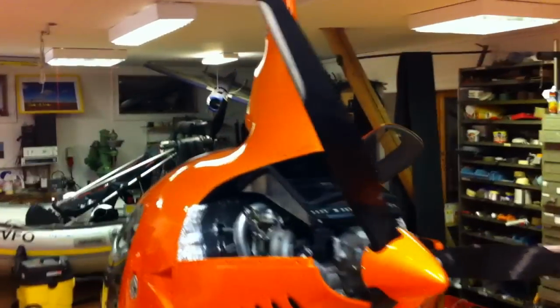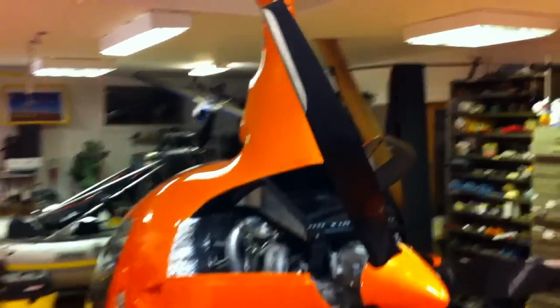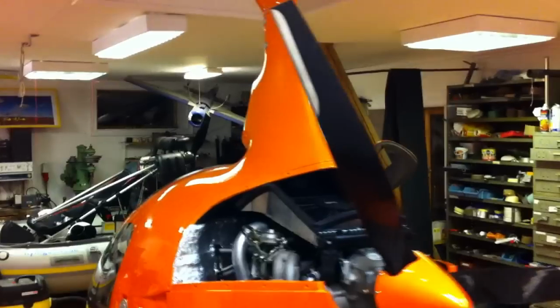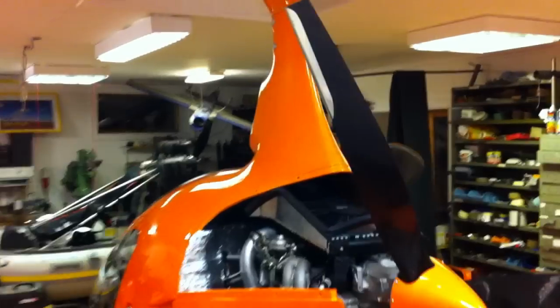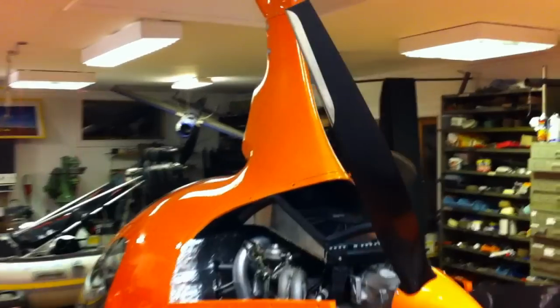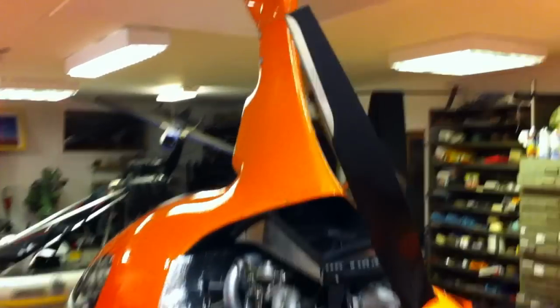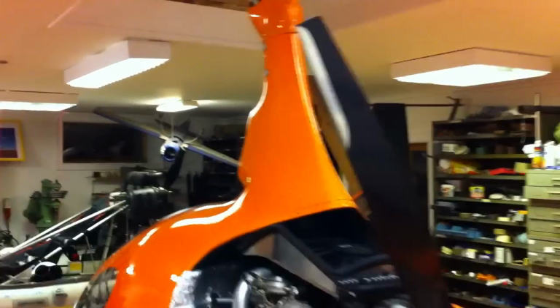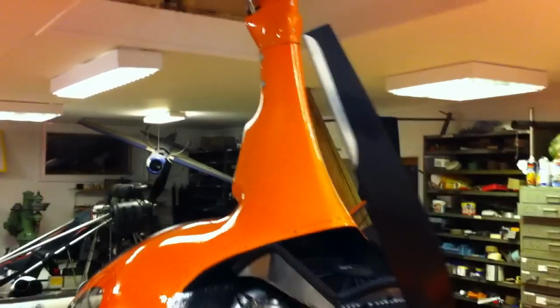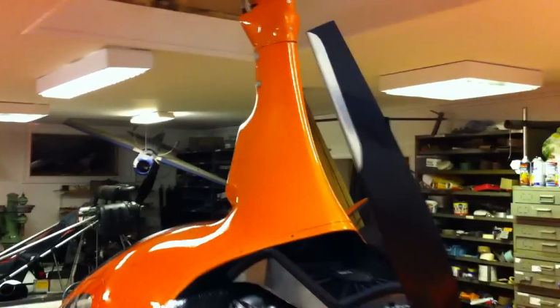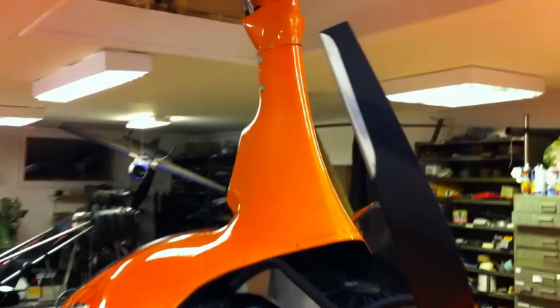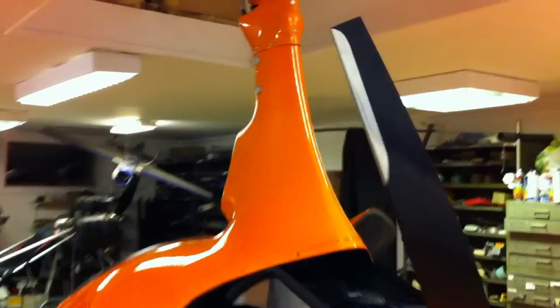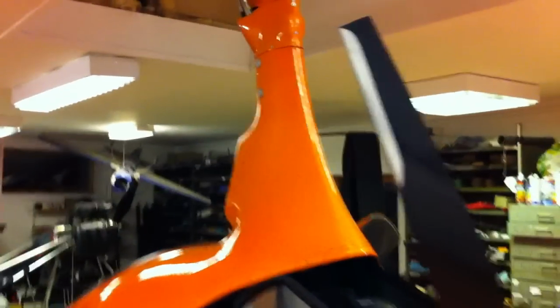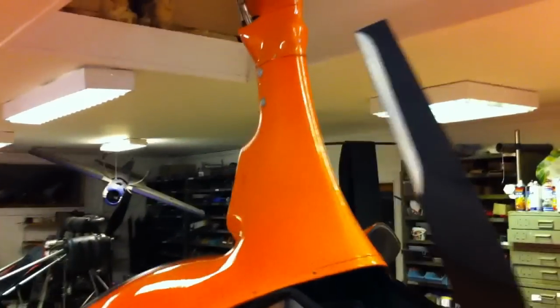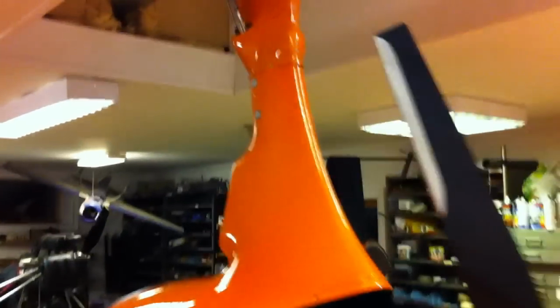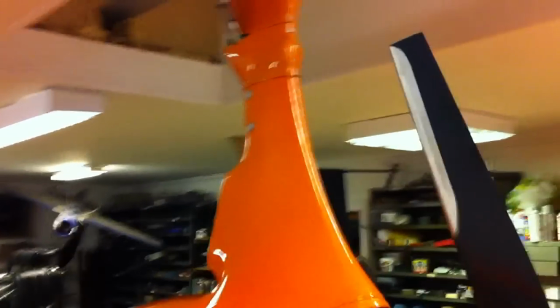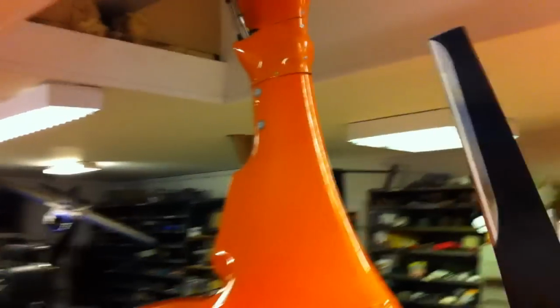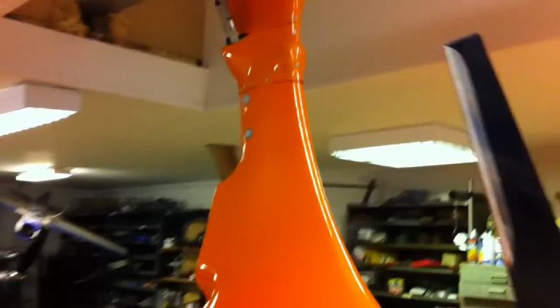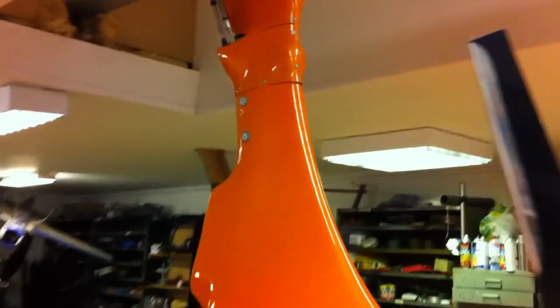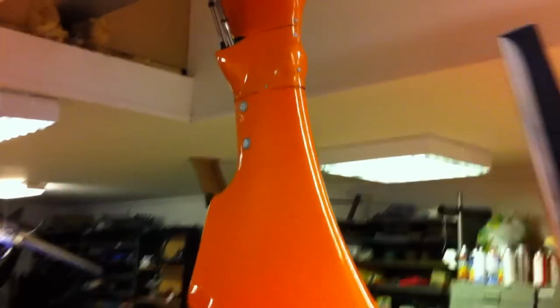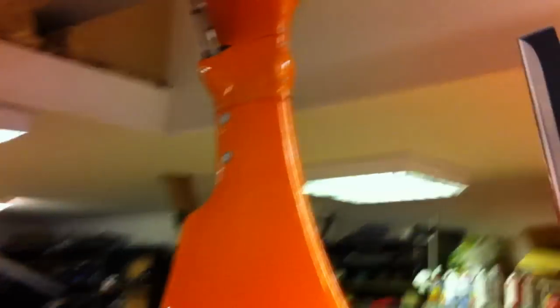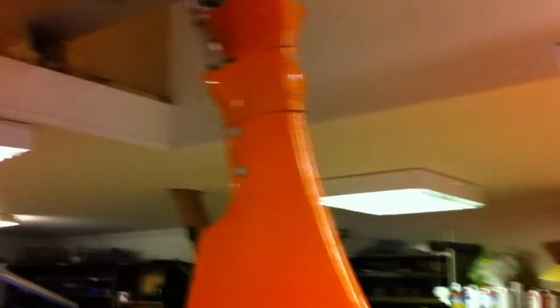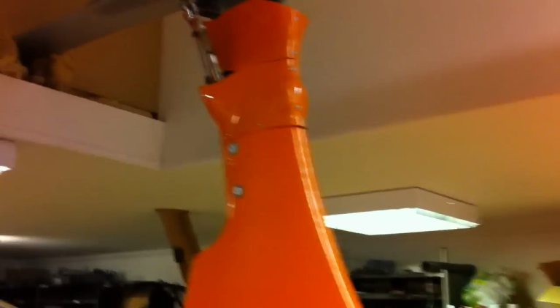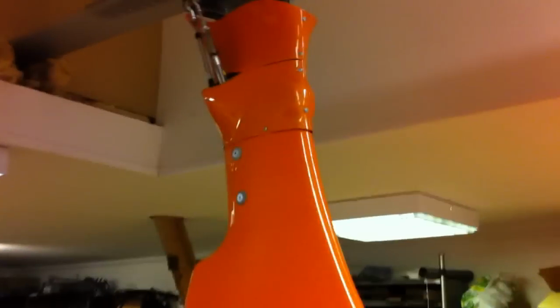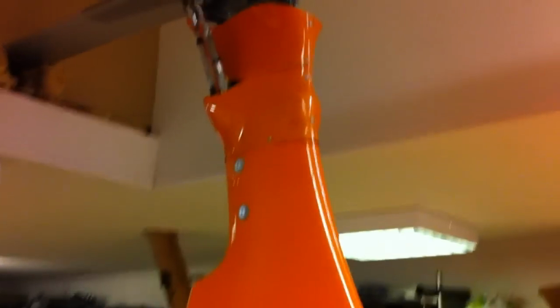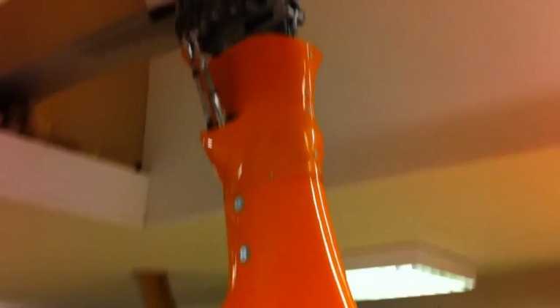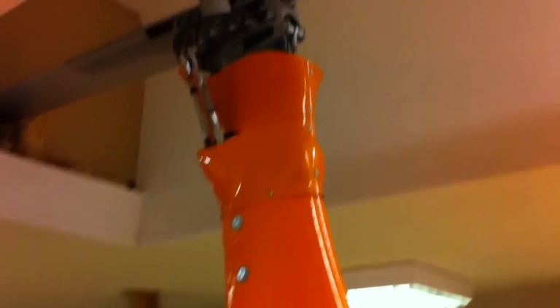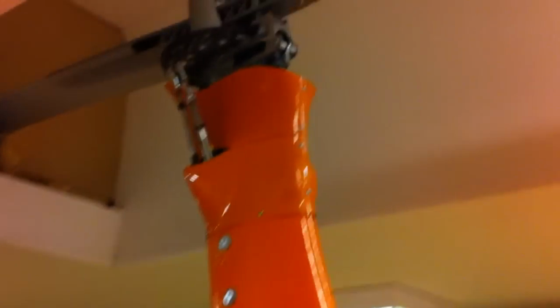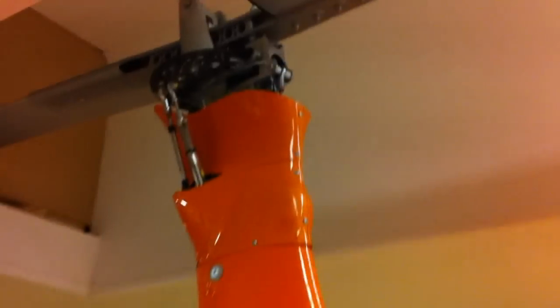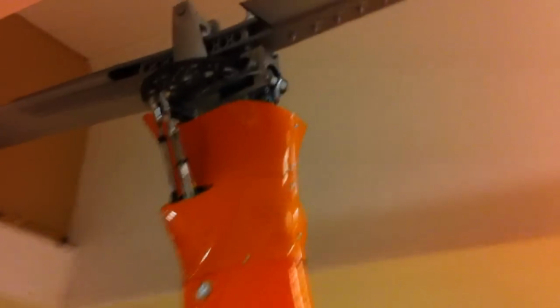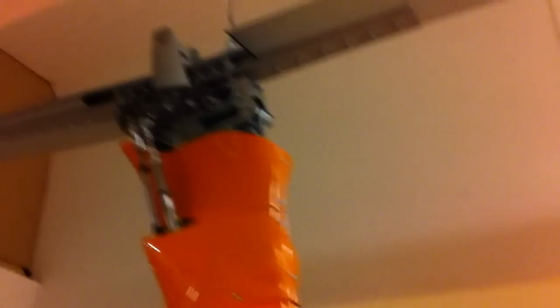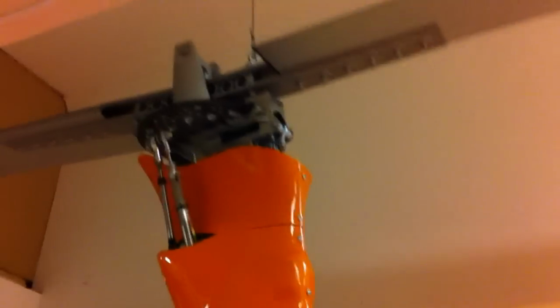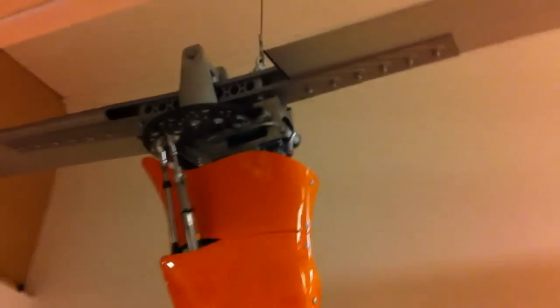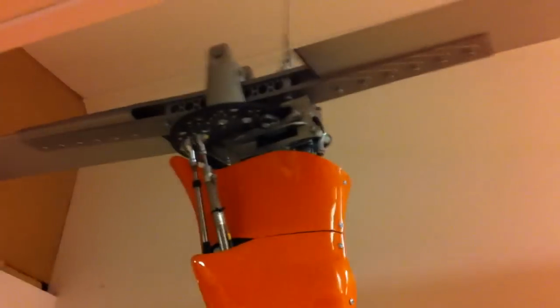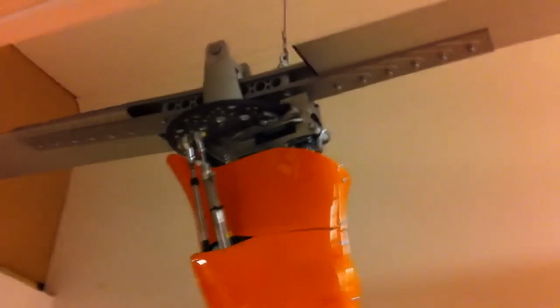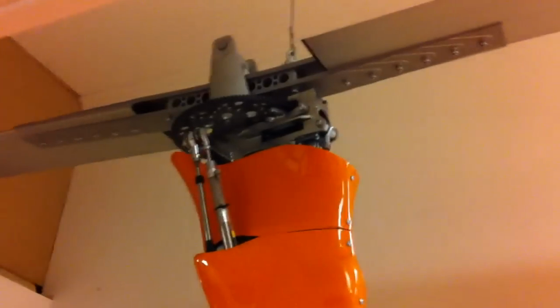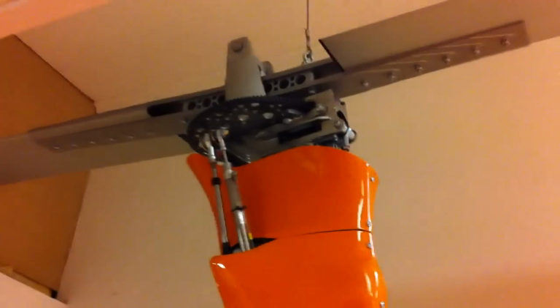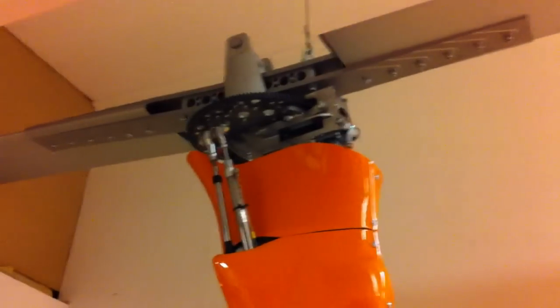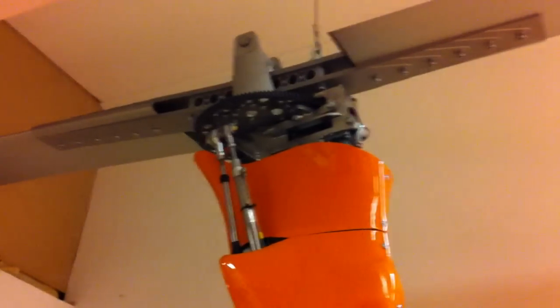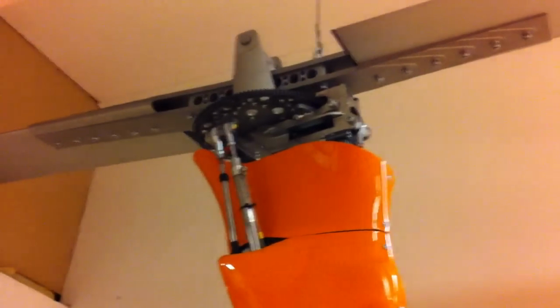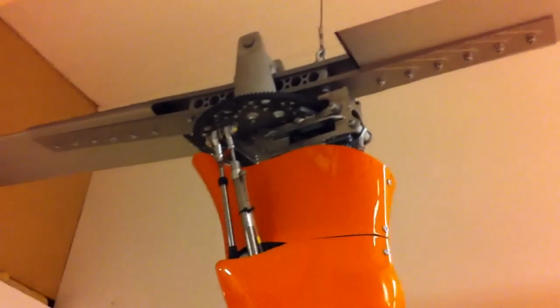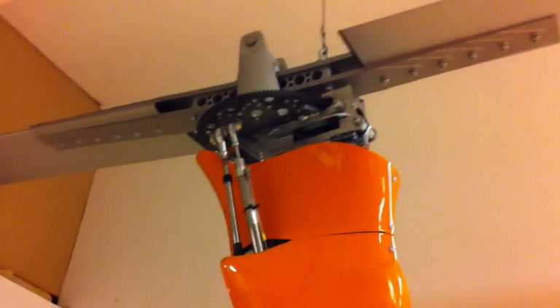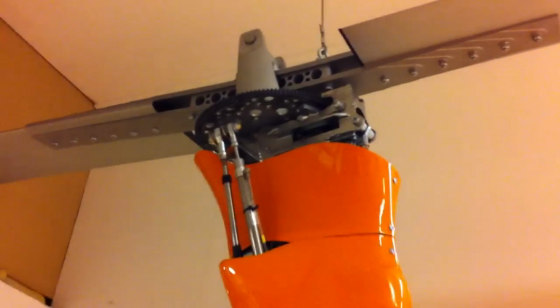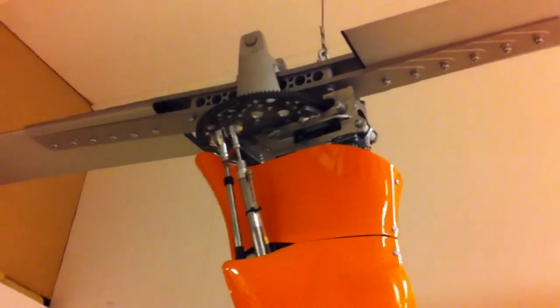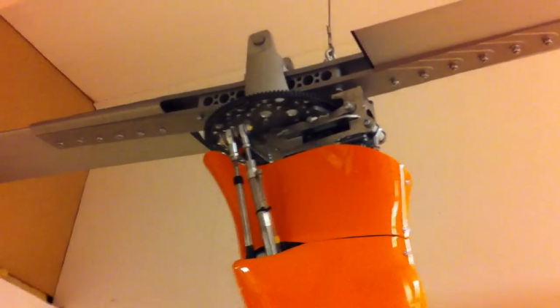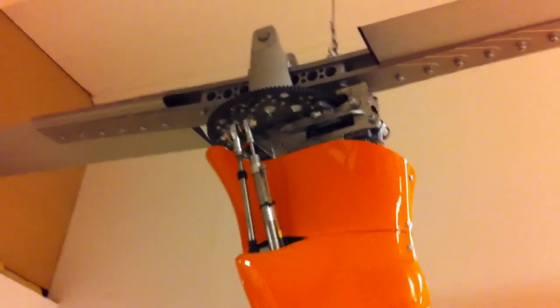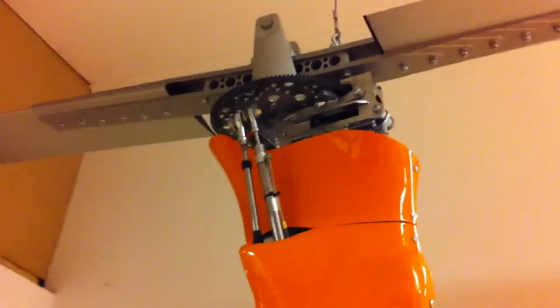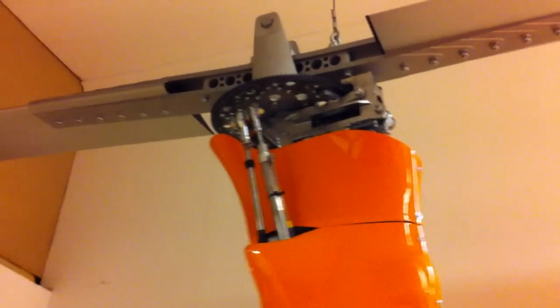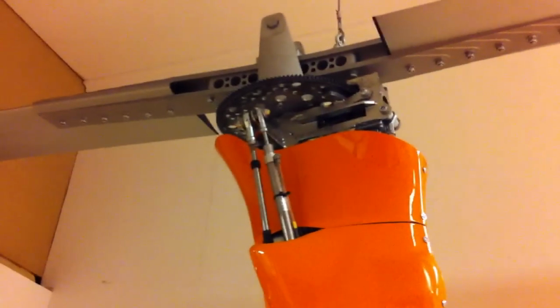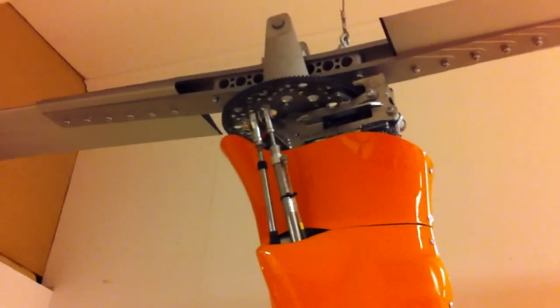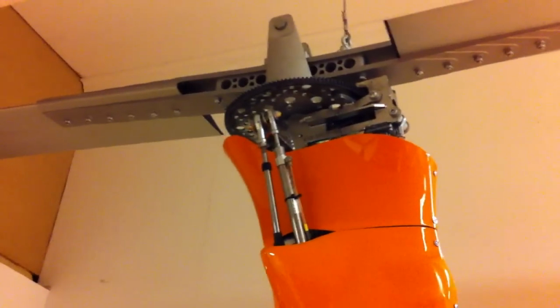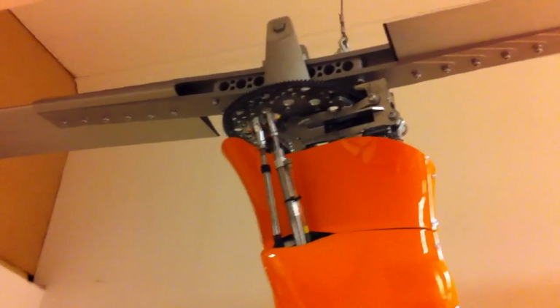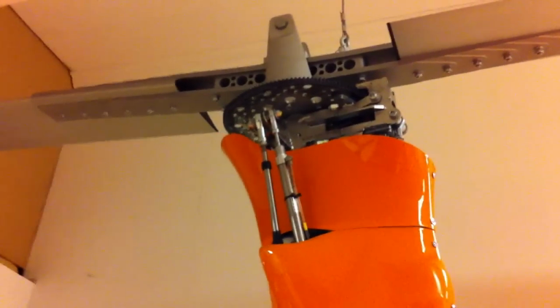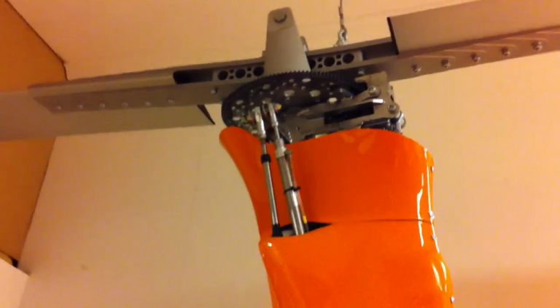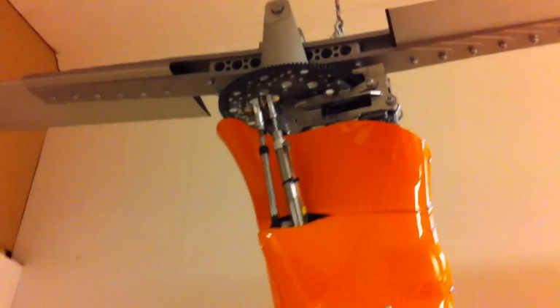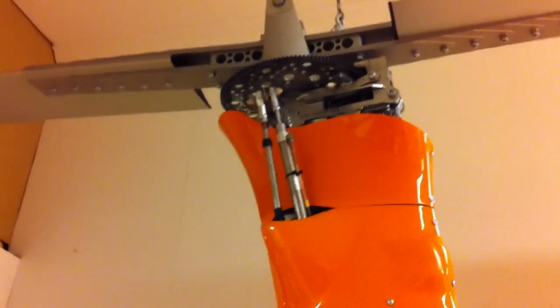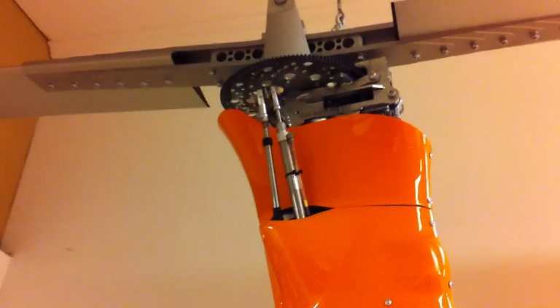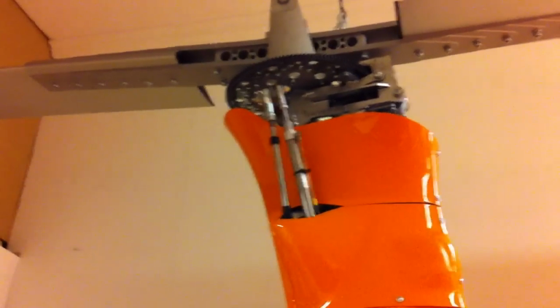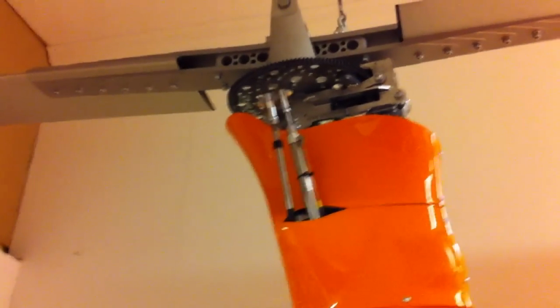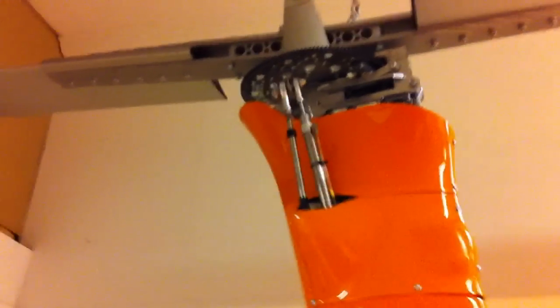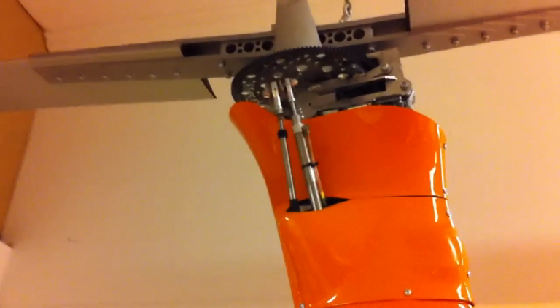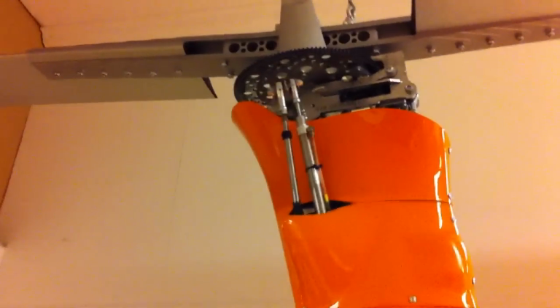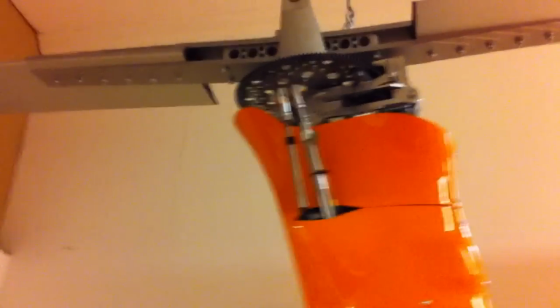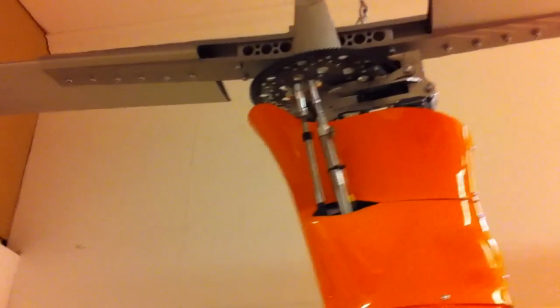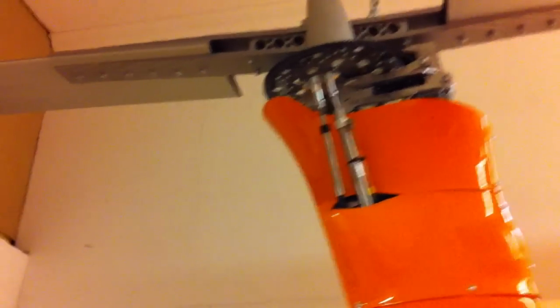The rotor is also very special. You have a side trim so you can control it left or right.